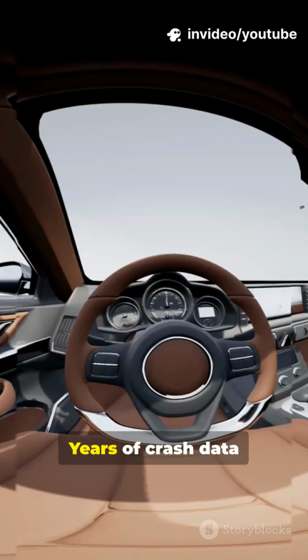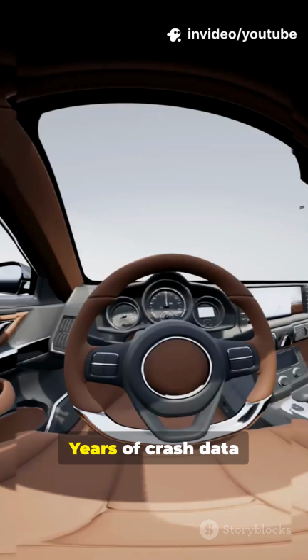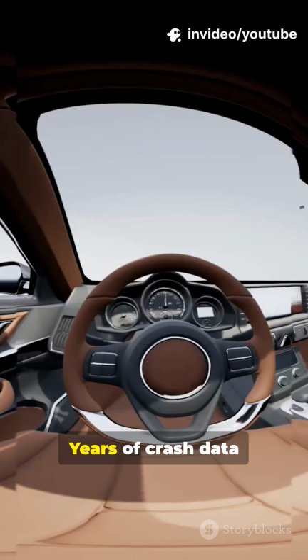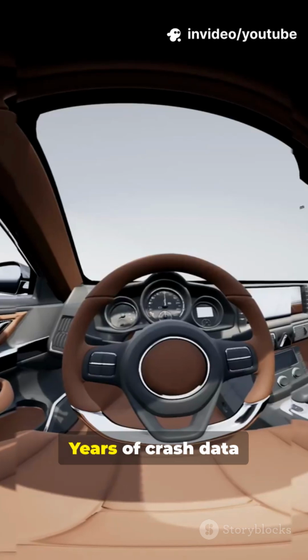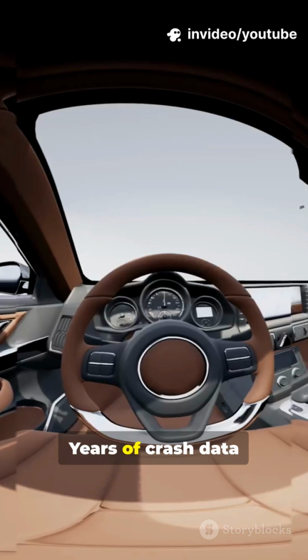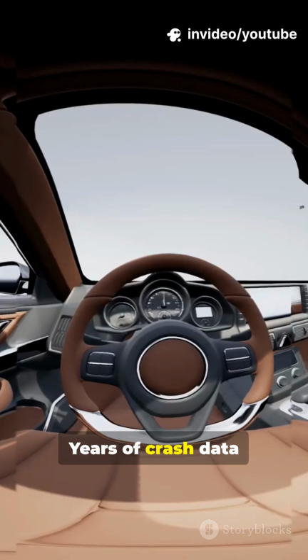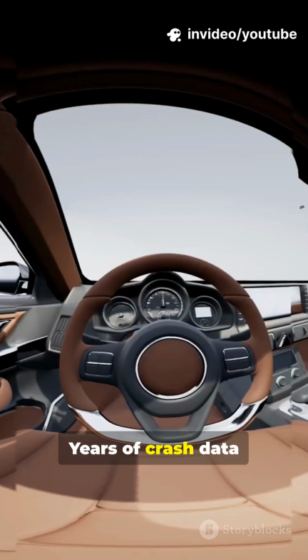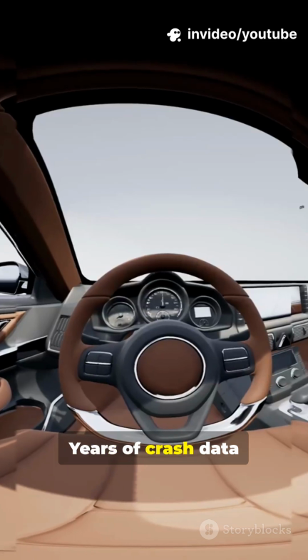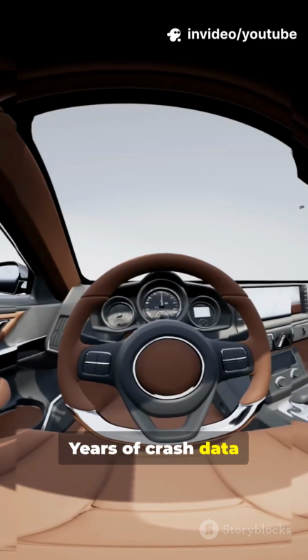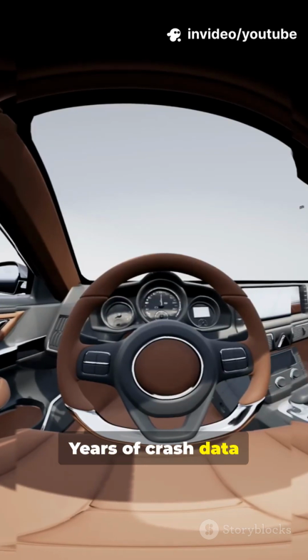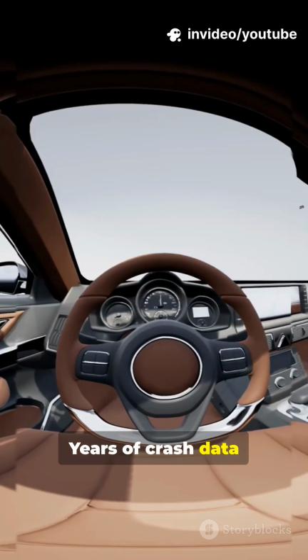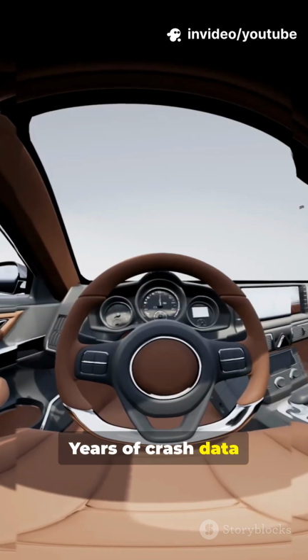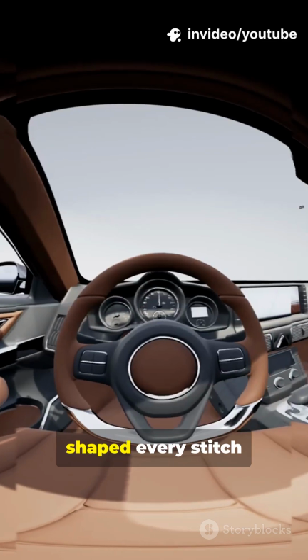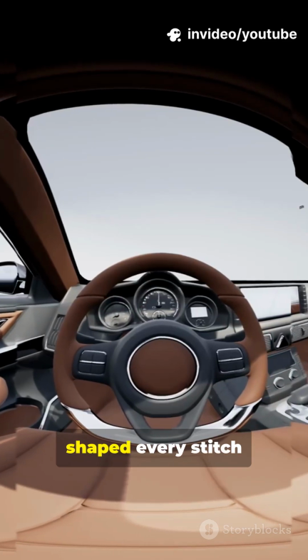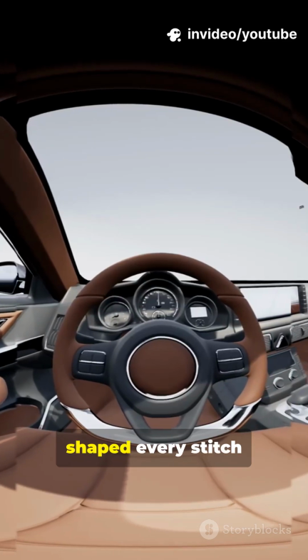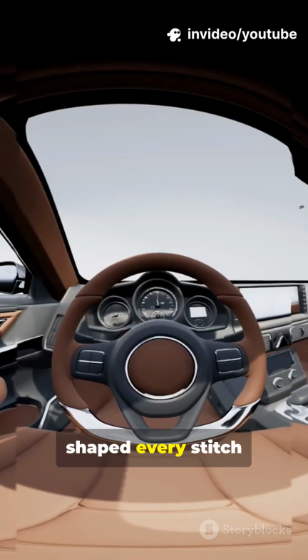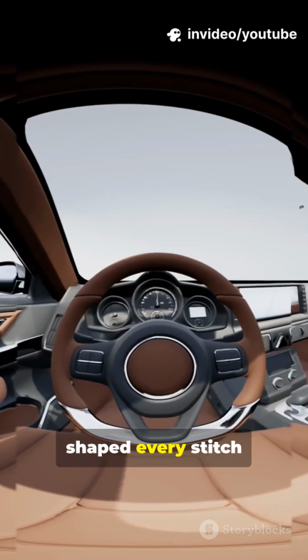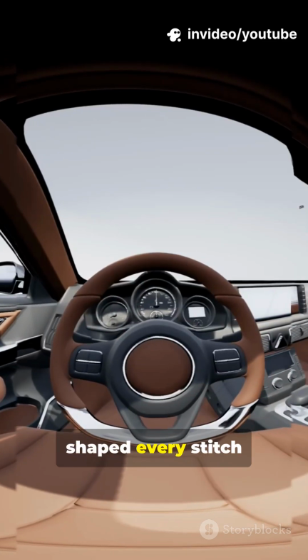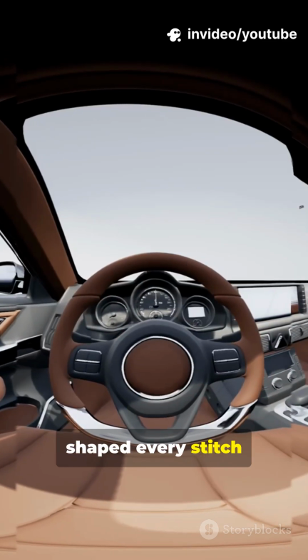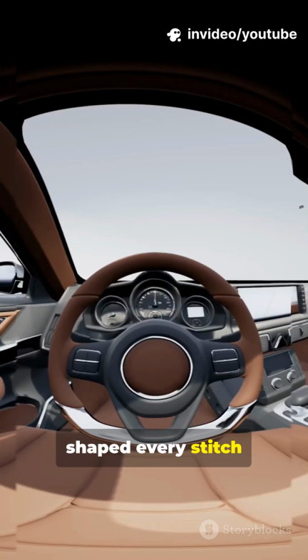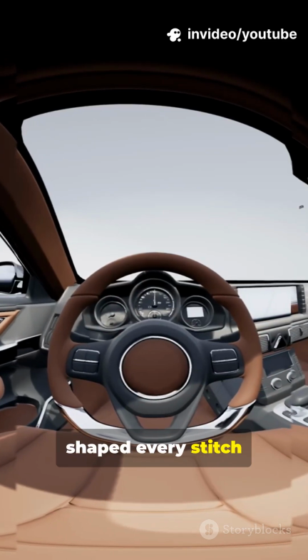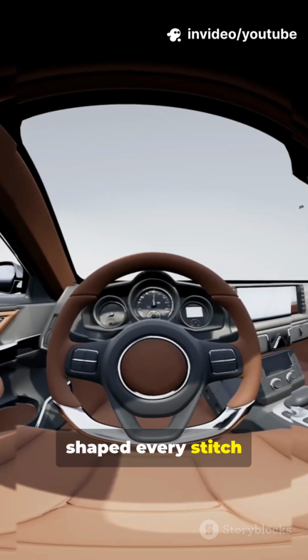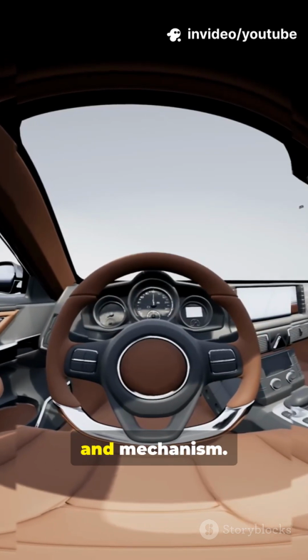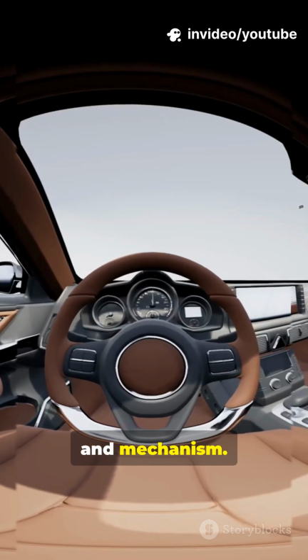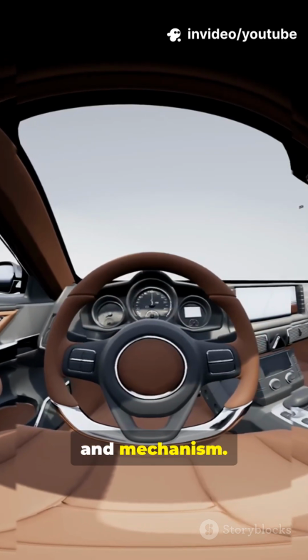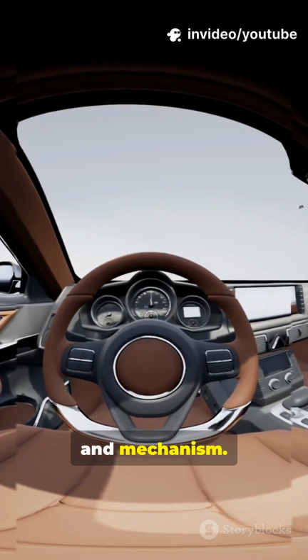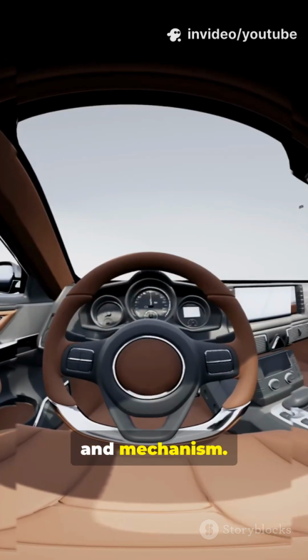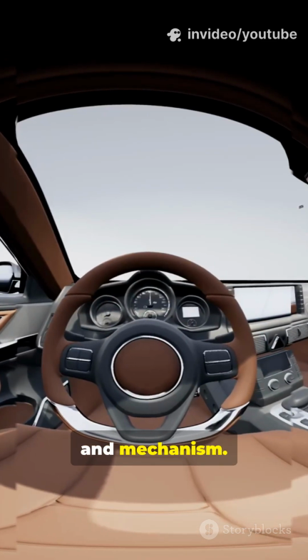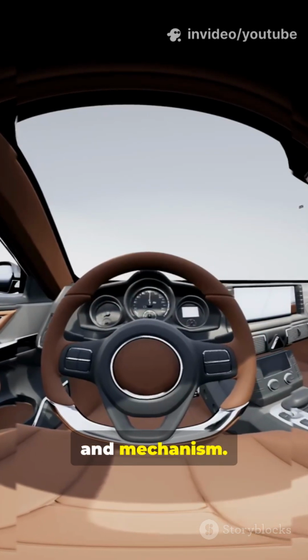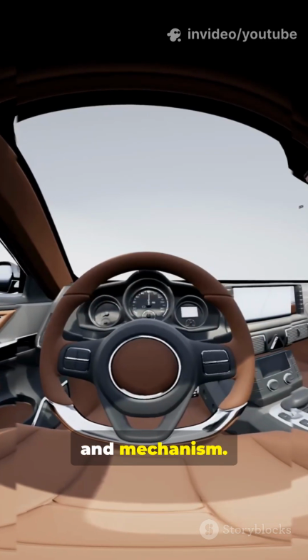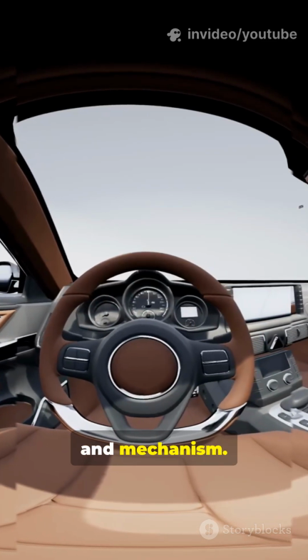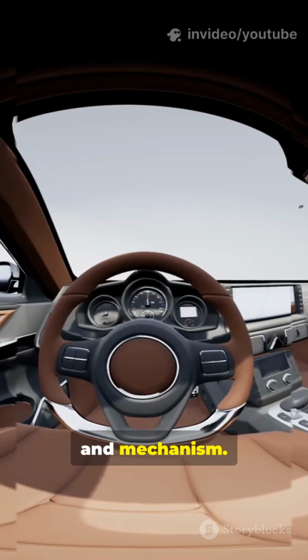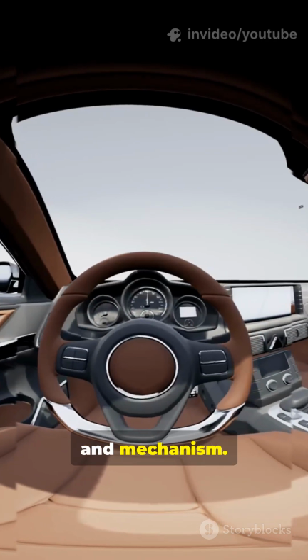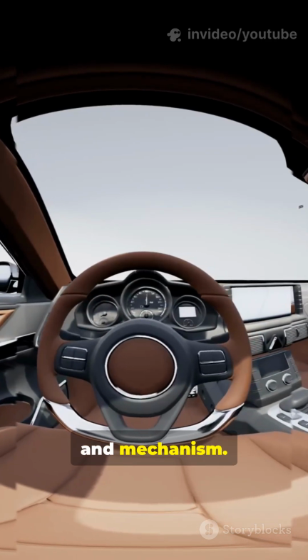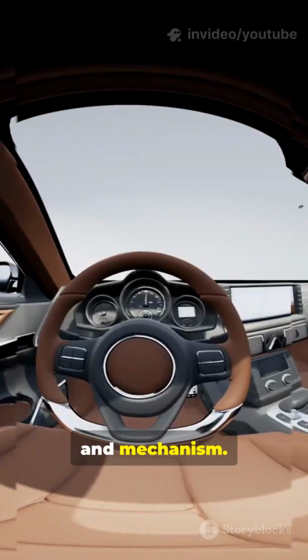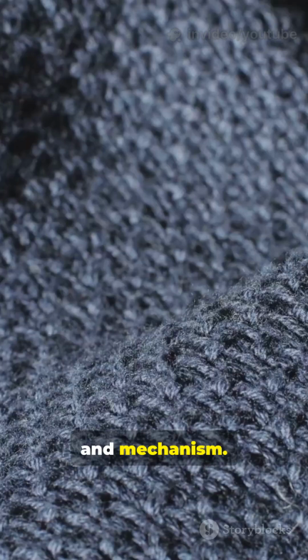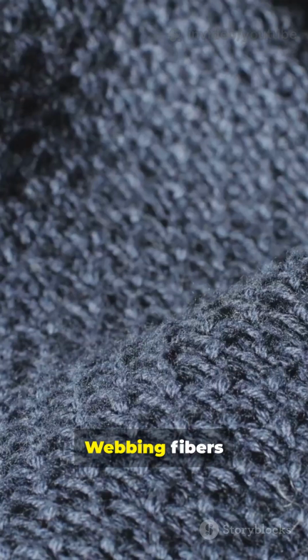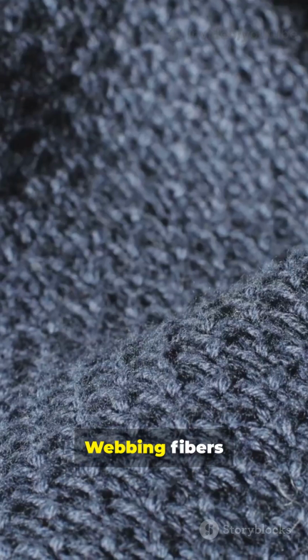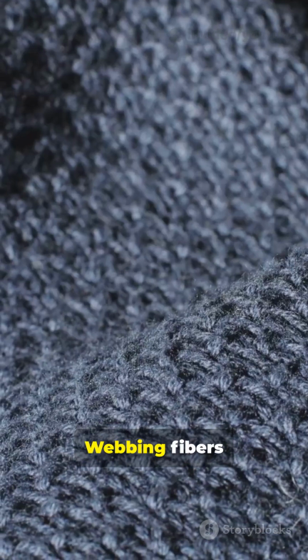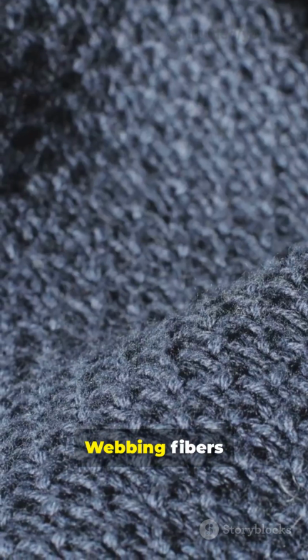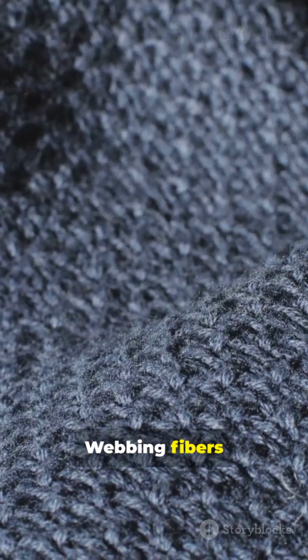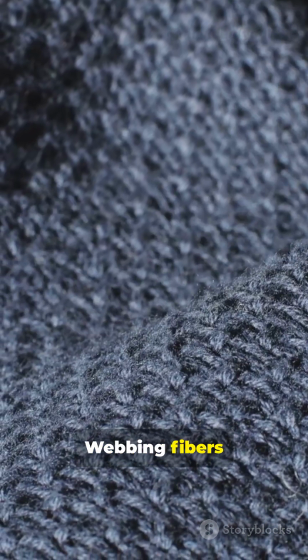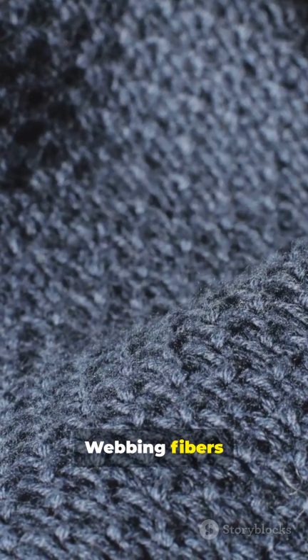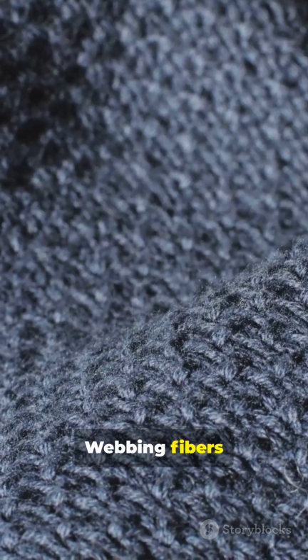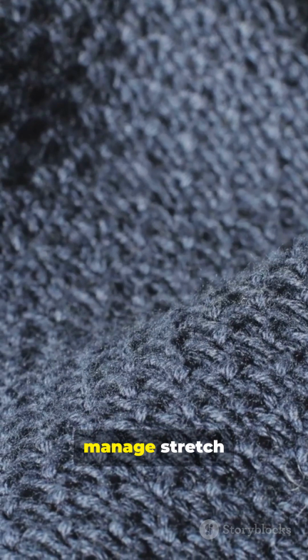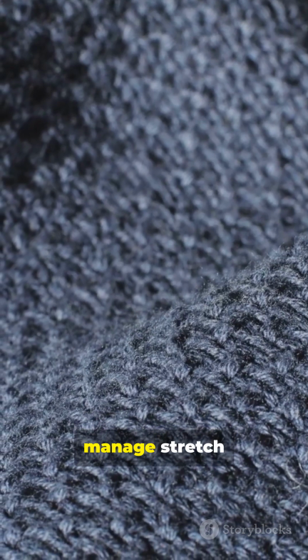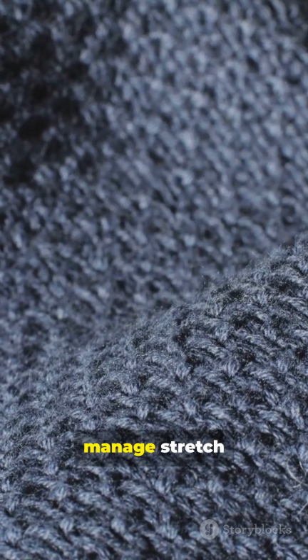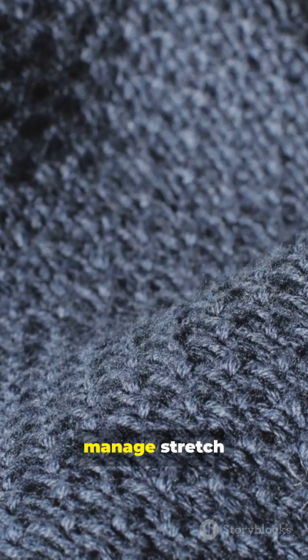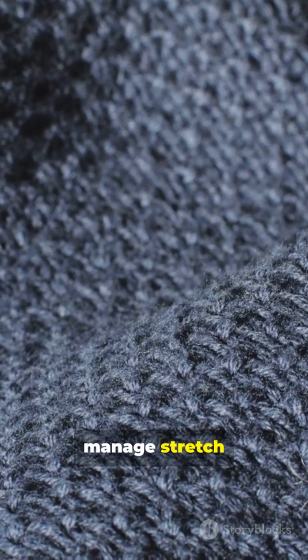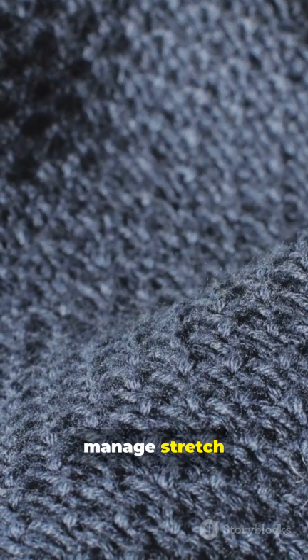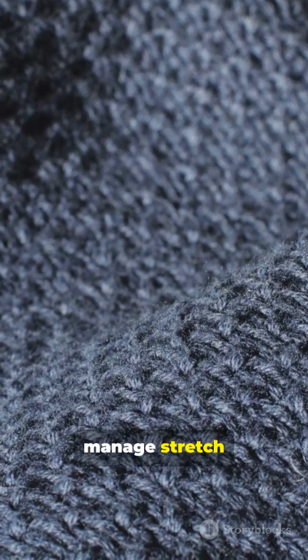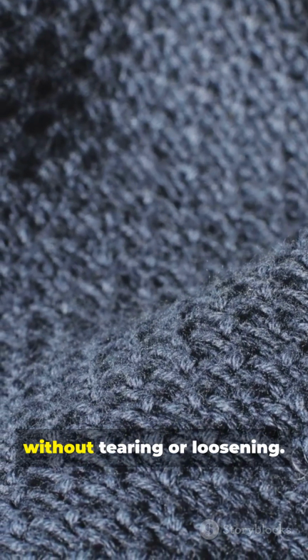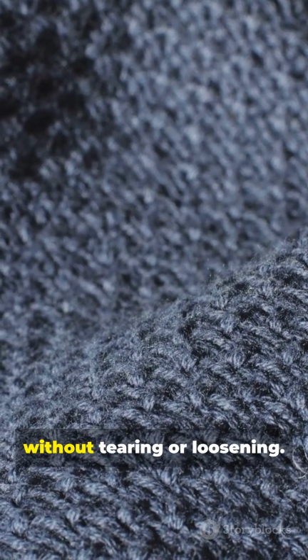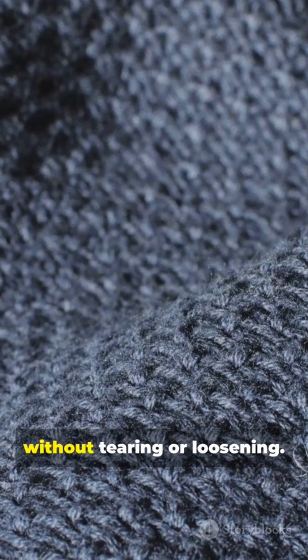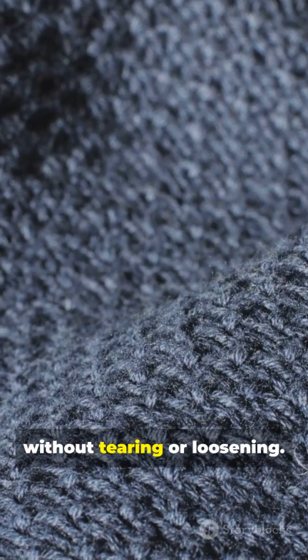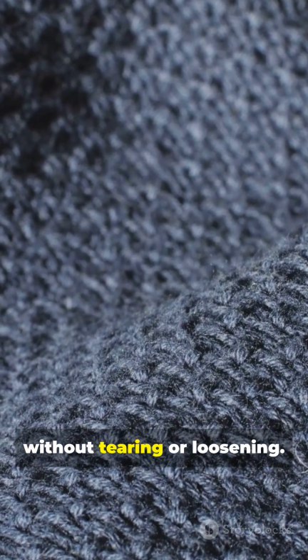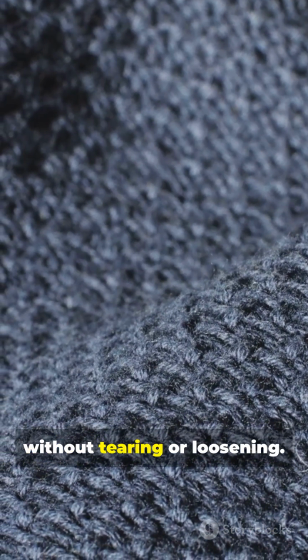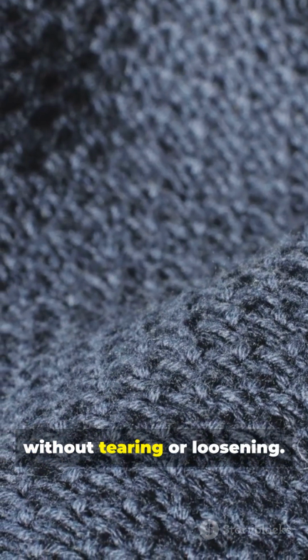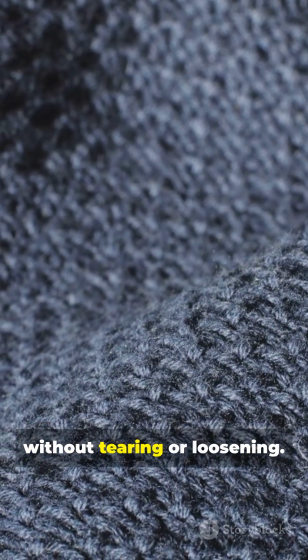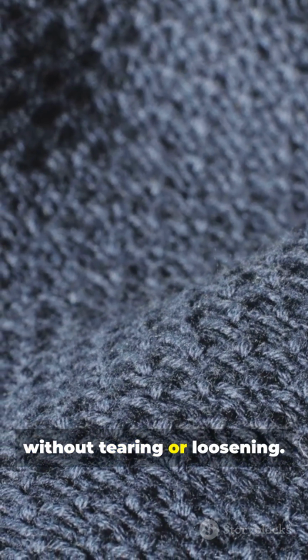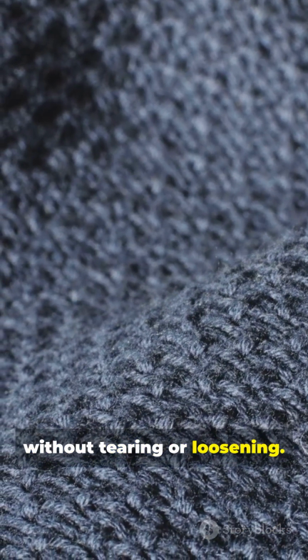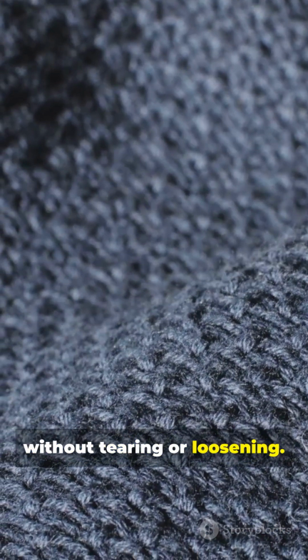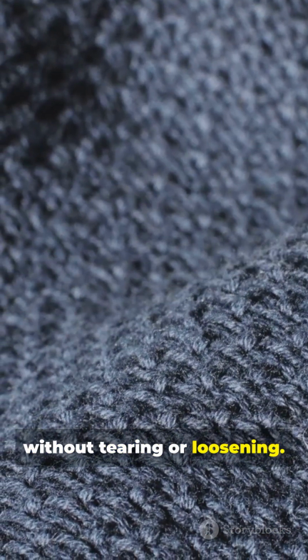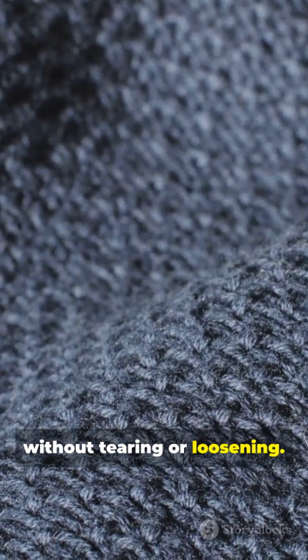Years of crash data shaped every stitch and mechanism. Webbing fibers manage stretch without tearing or loosening.